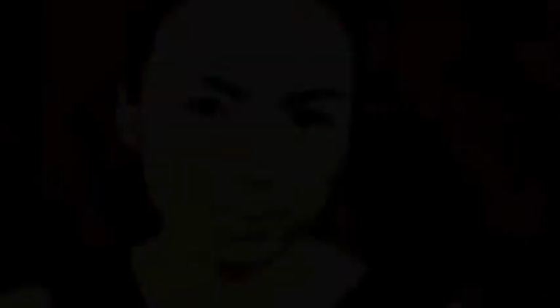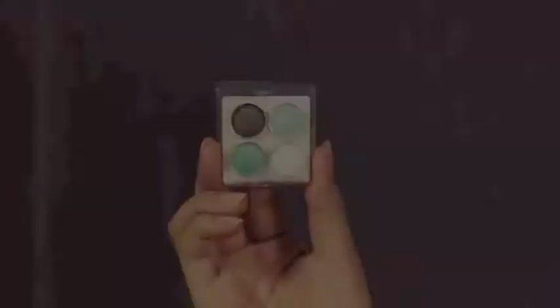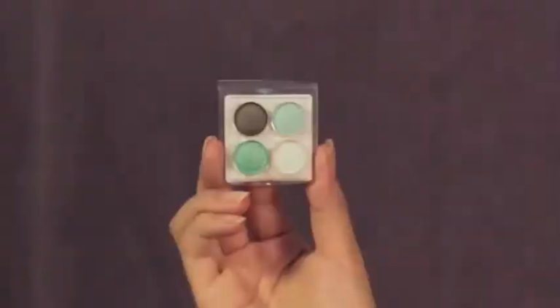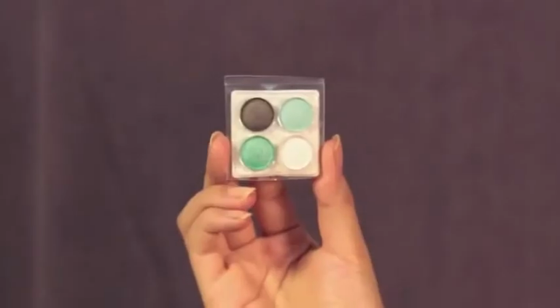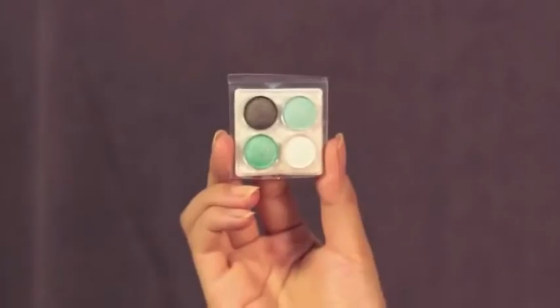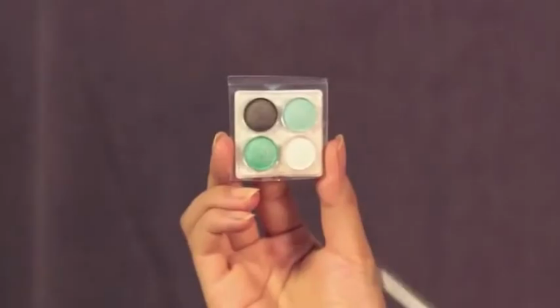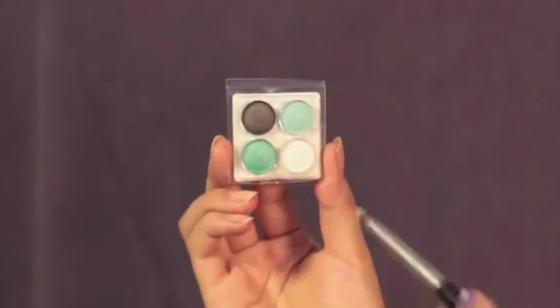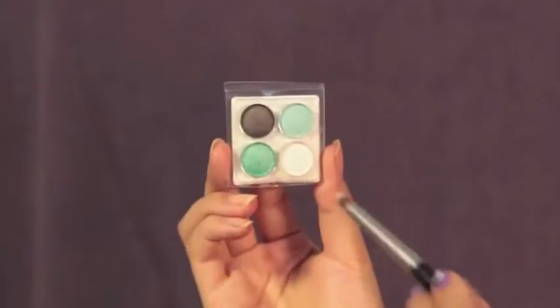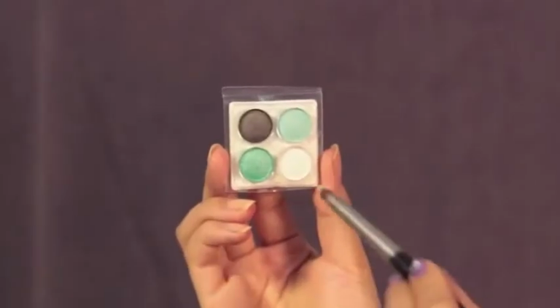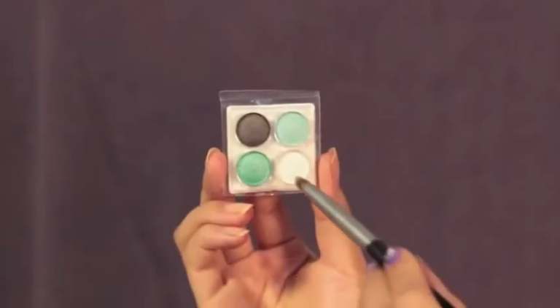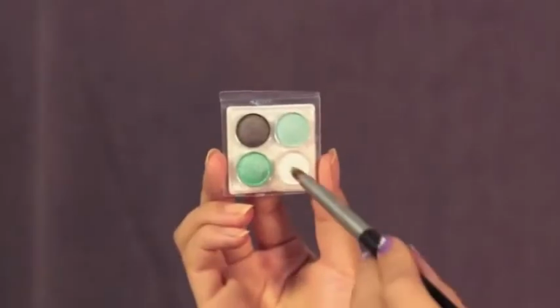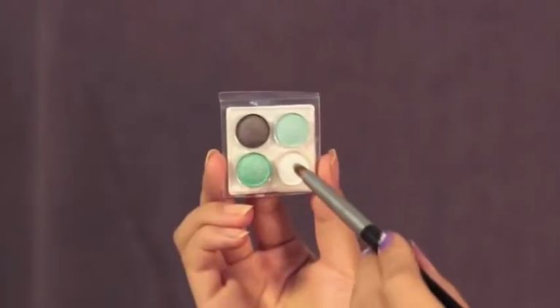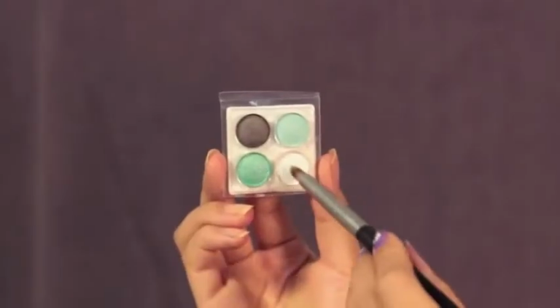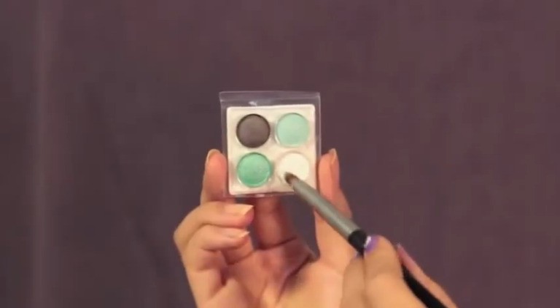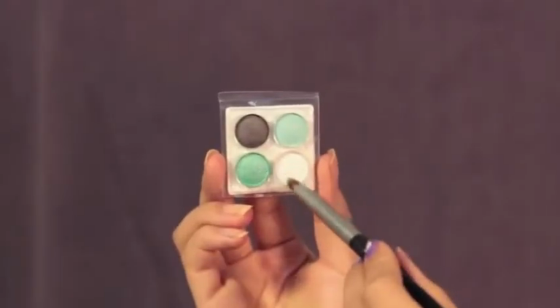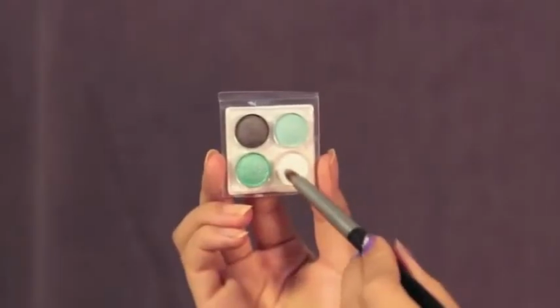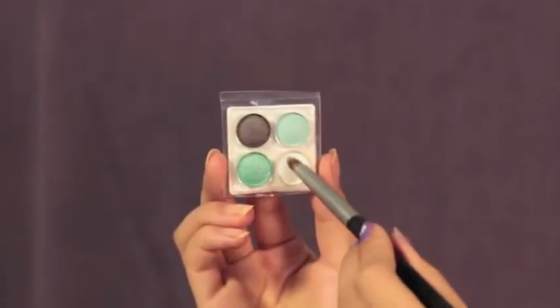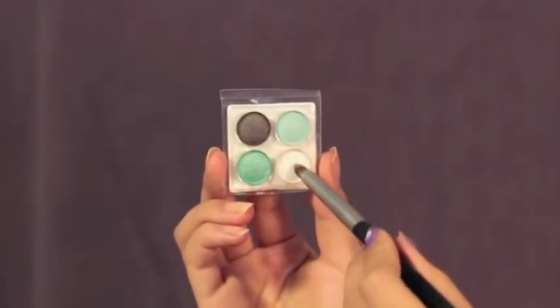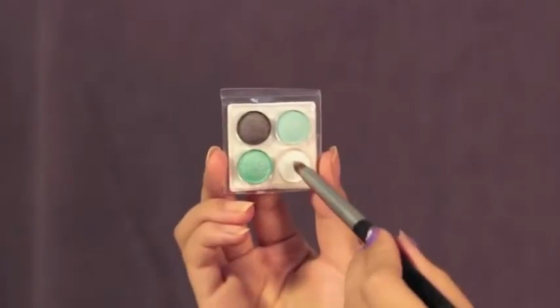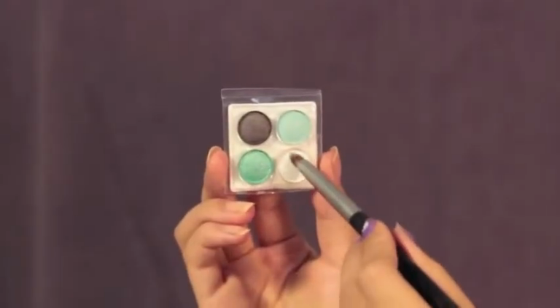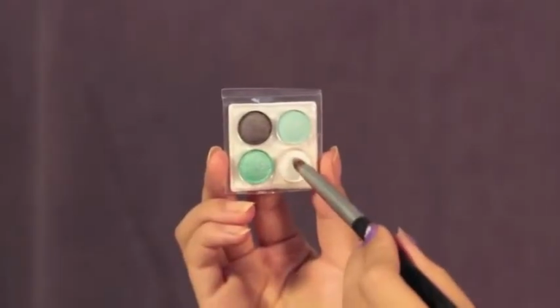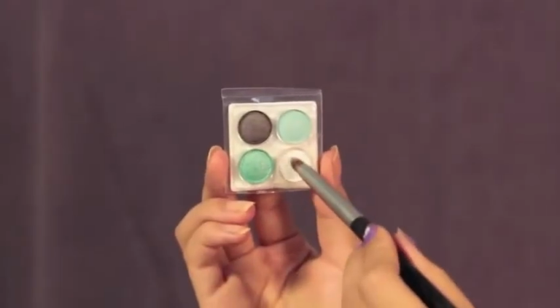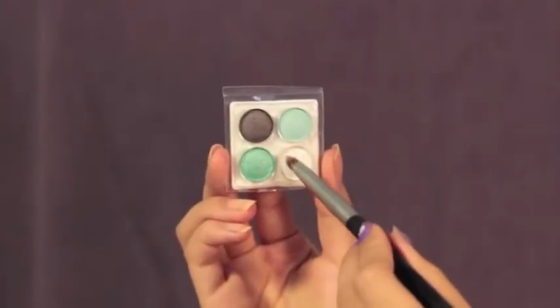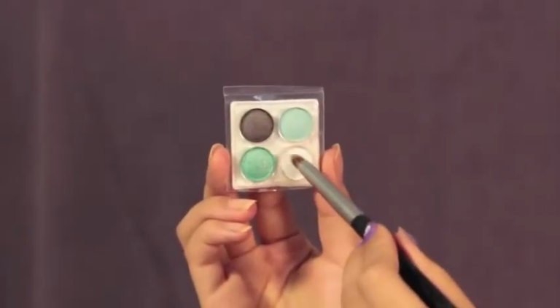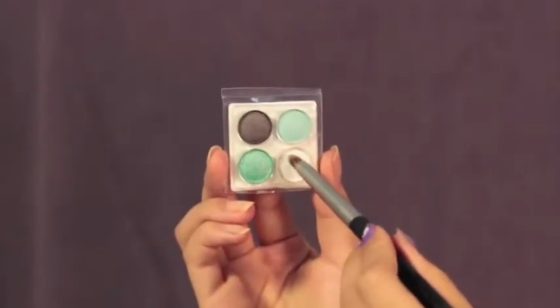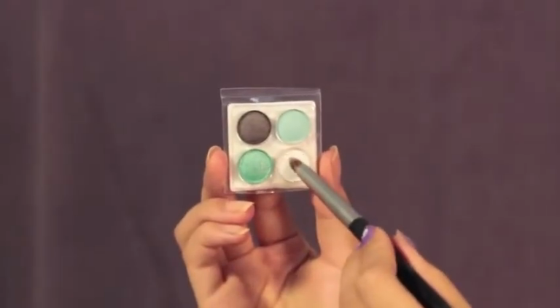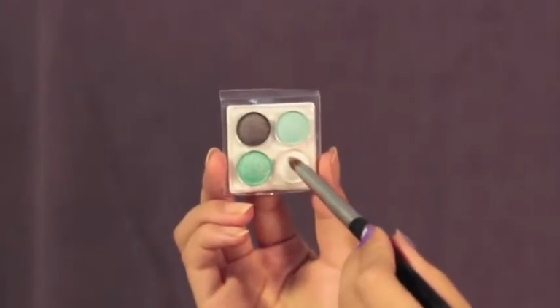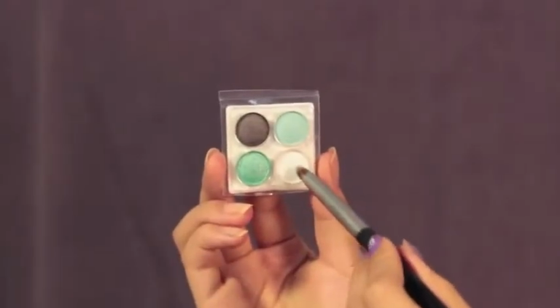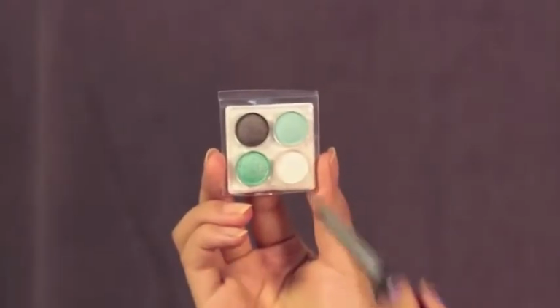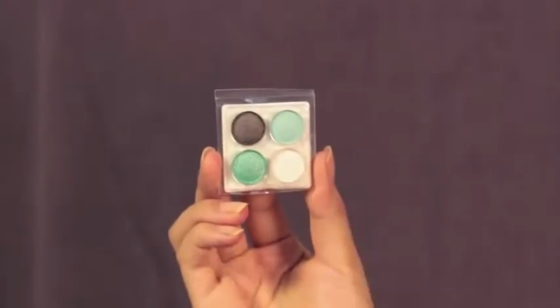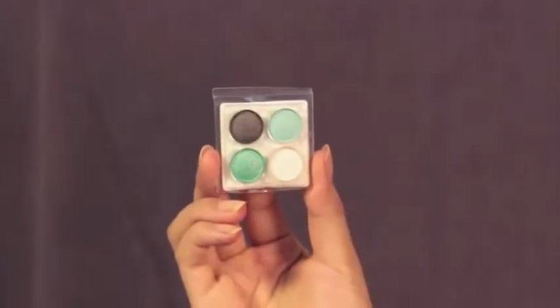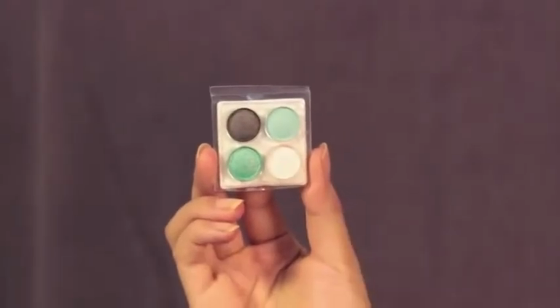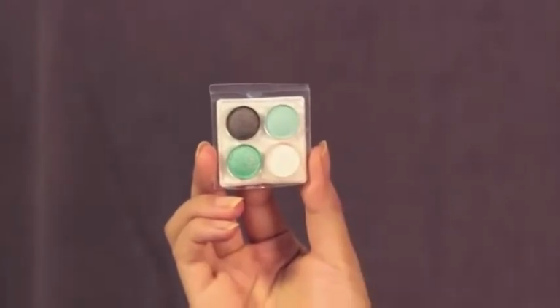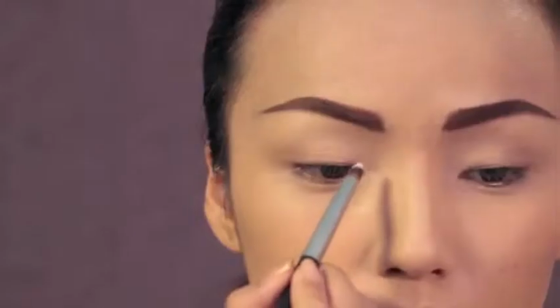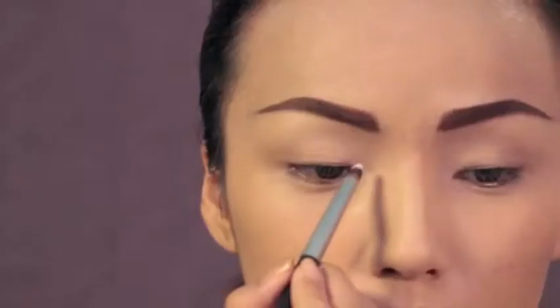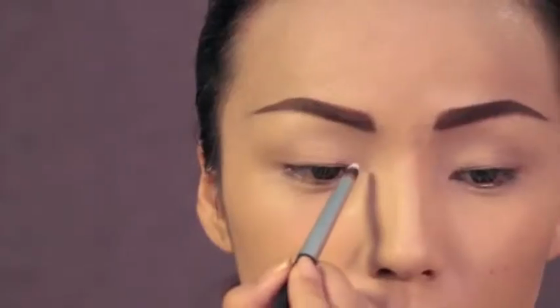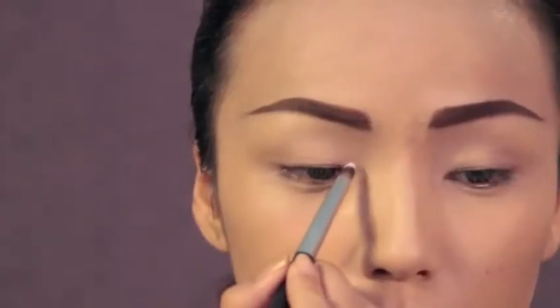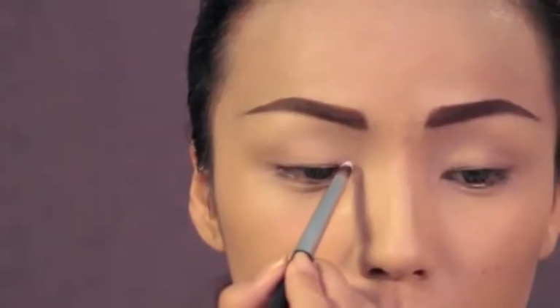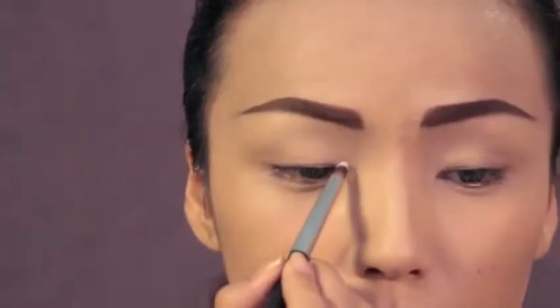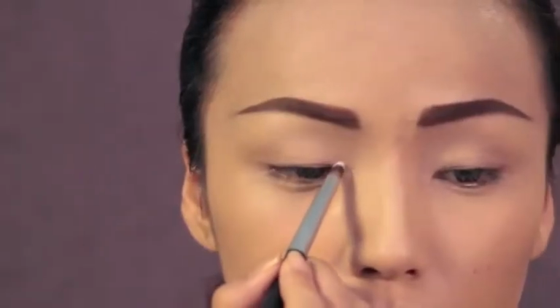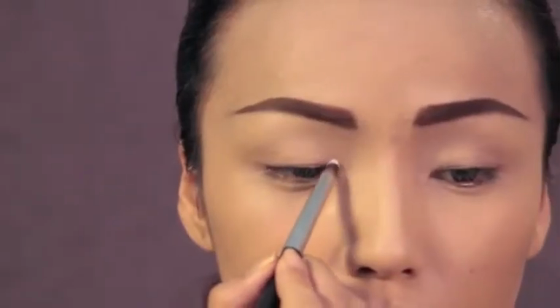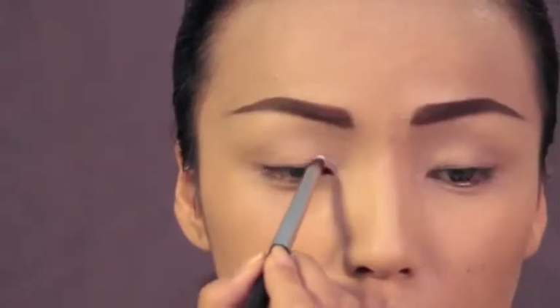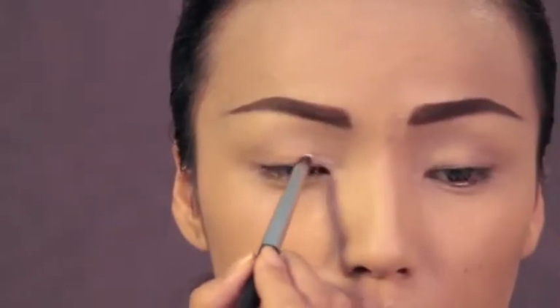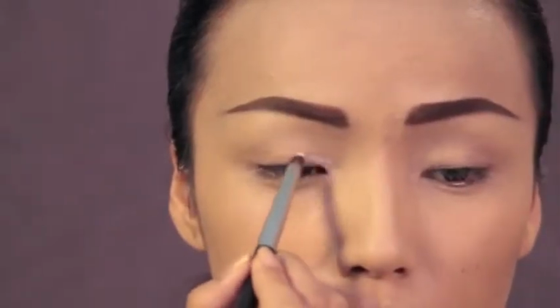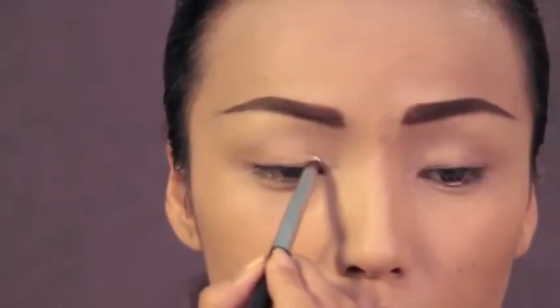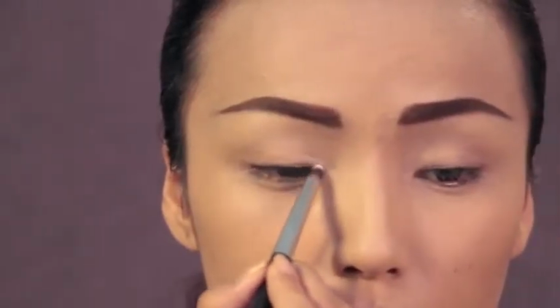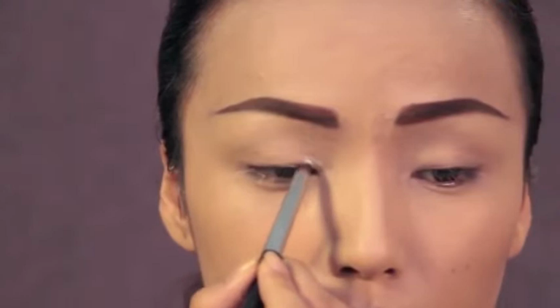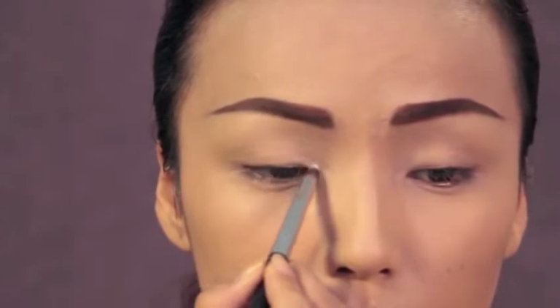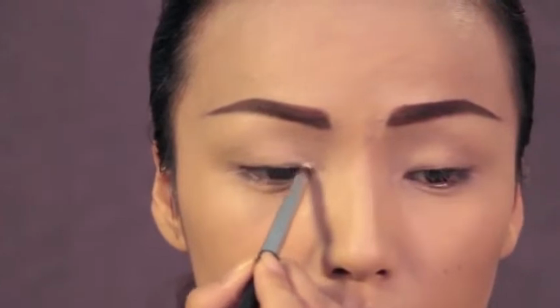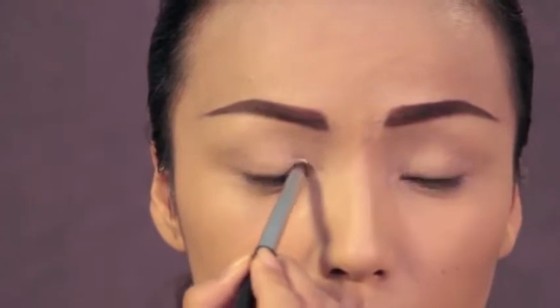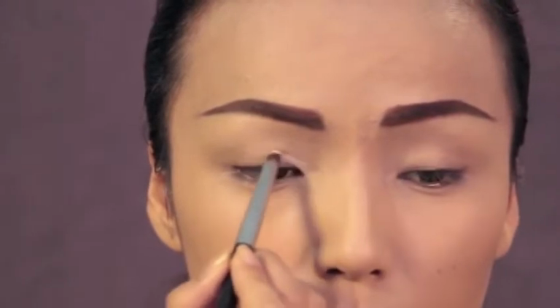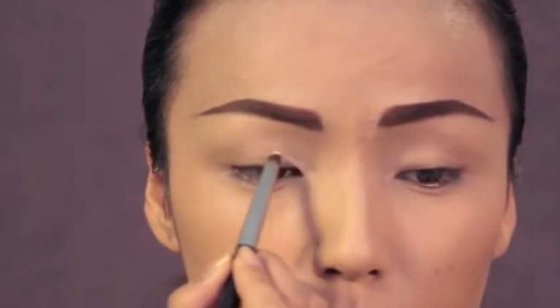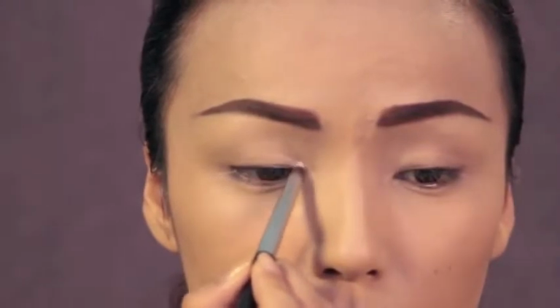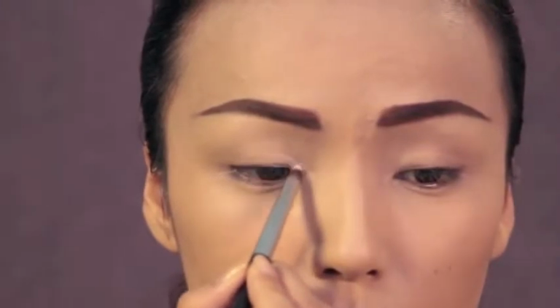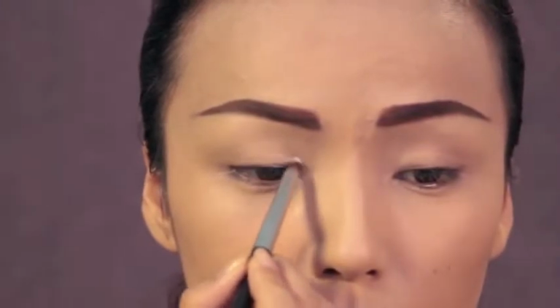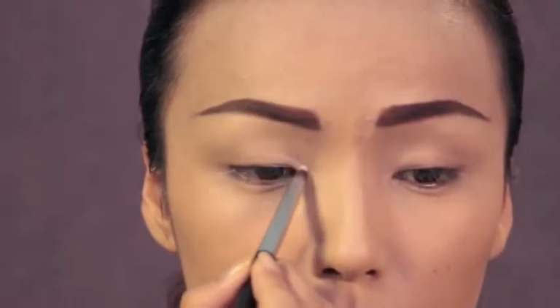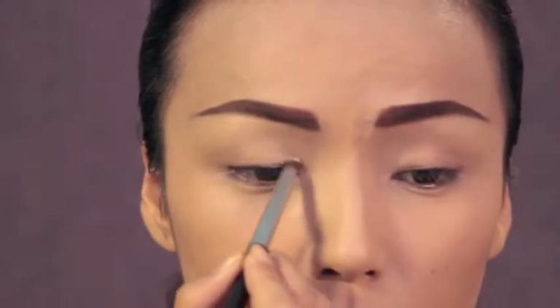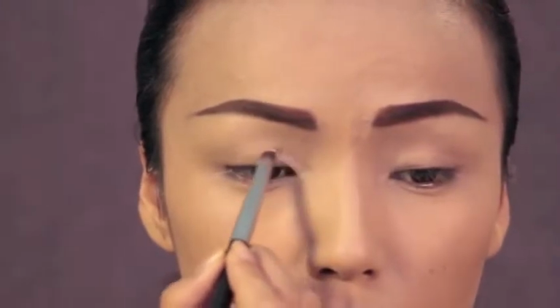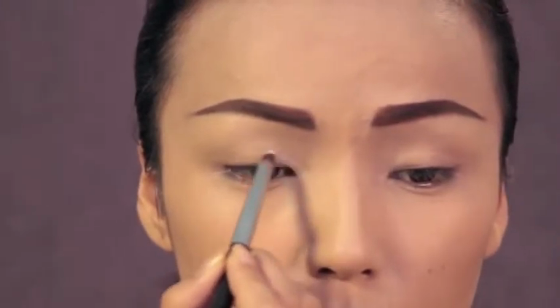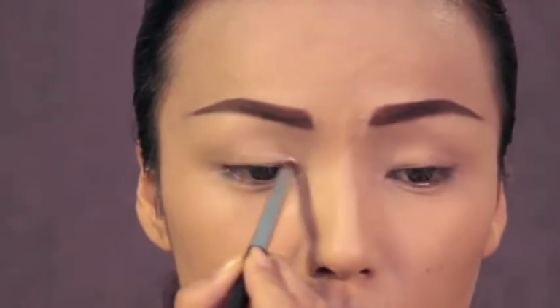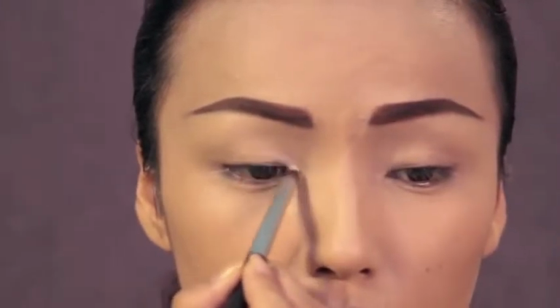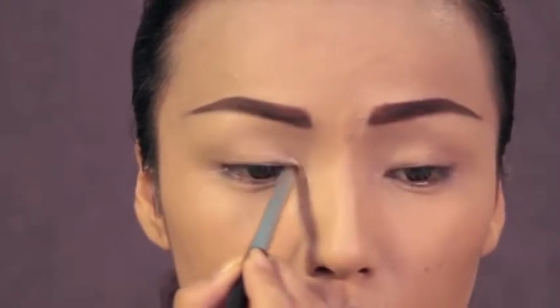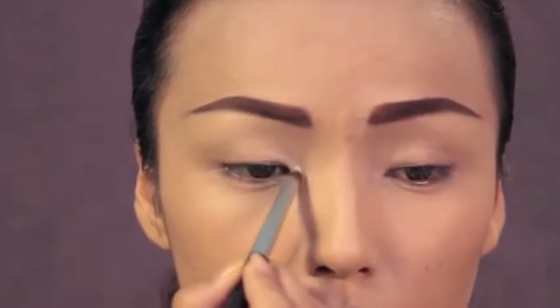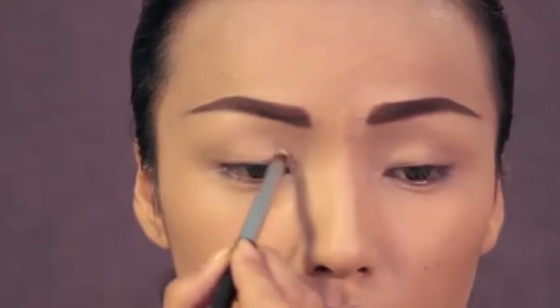Next I'm taking this white eyeshadow by Coastal Scents and highlighting my inner eye corners and also my brow bone.